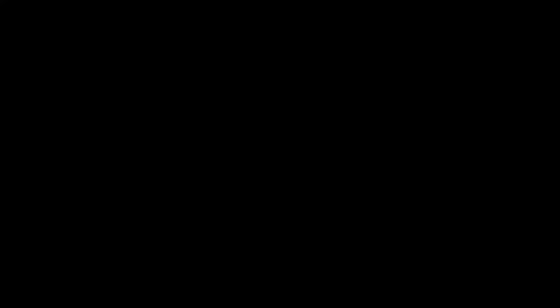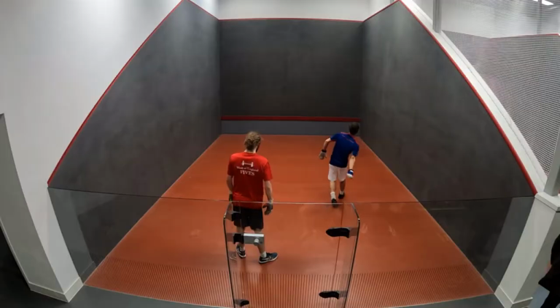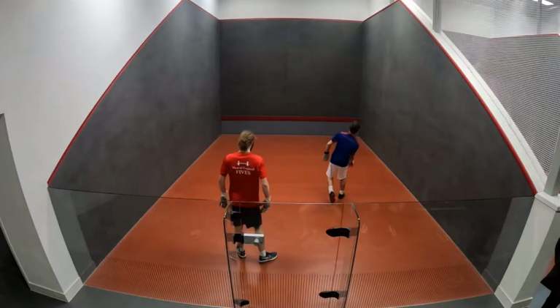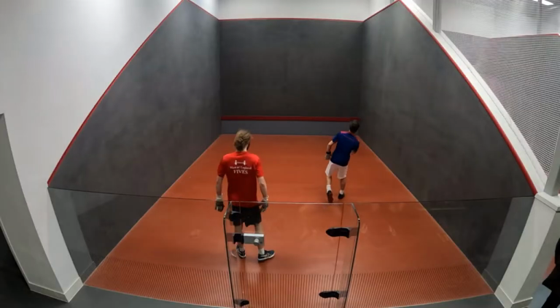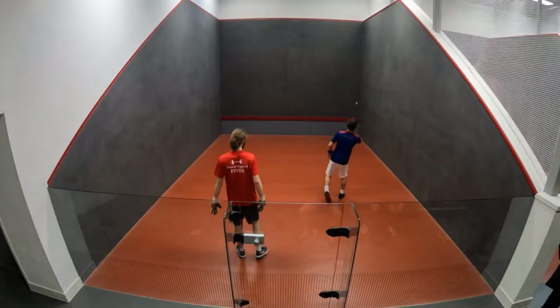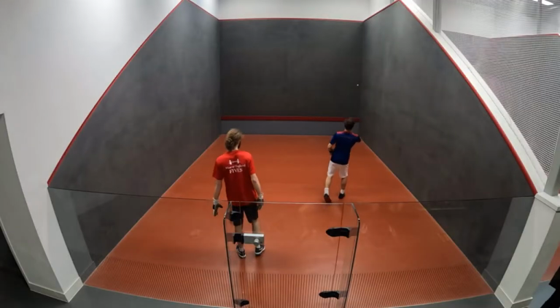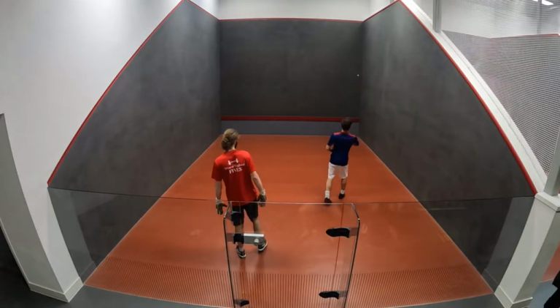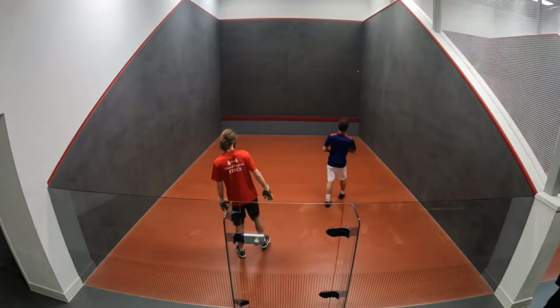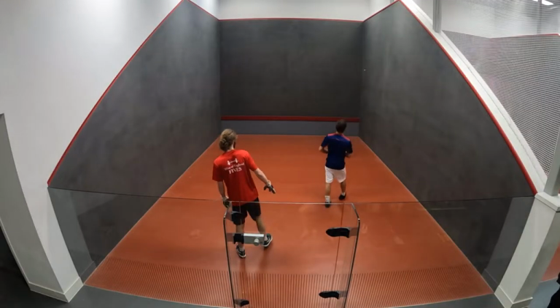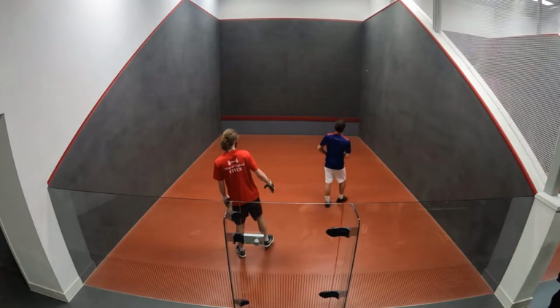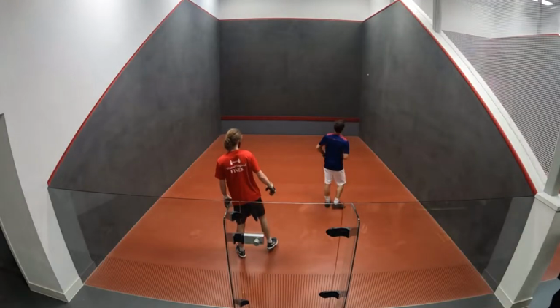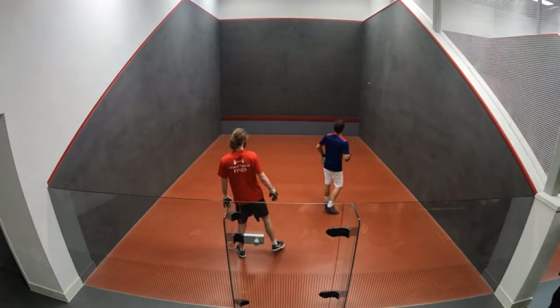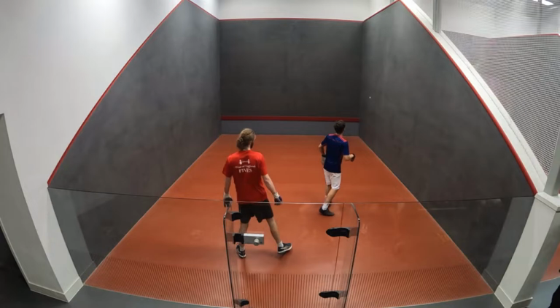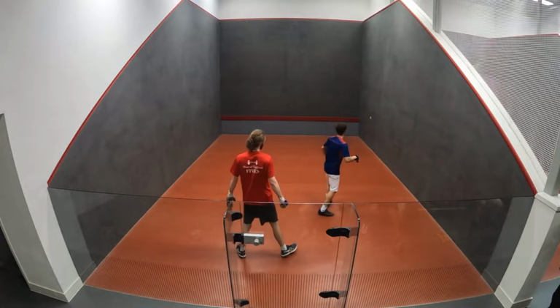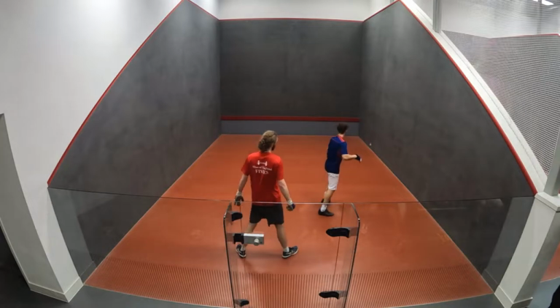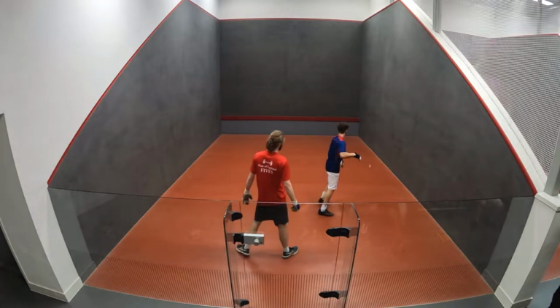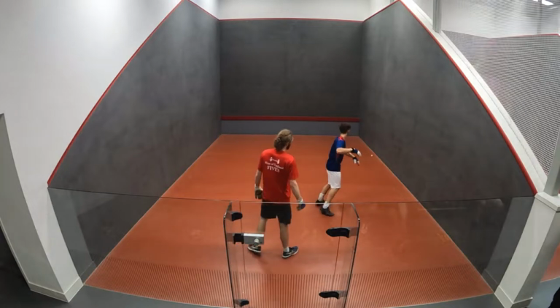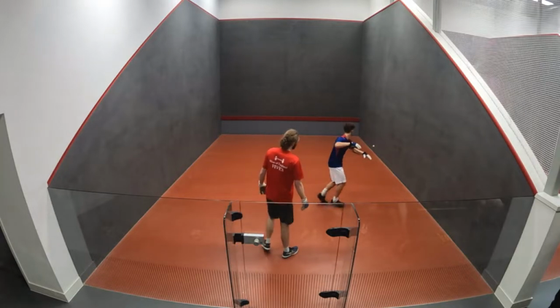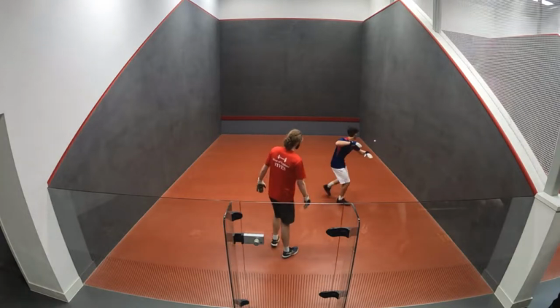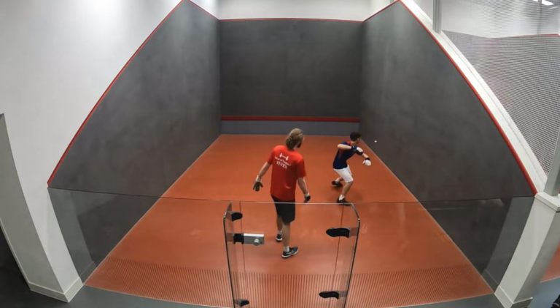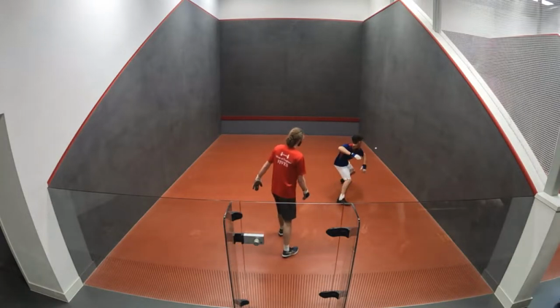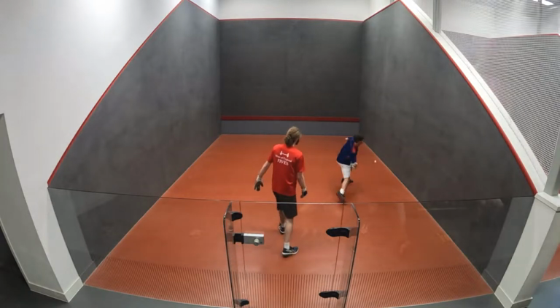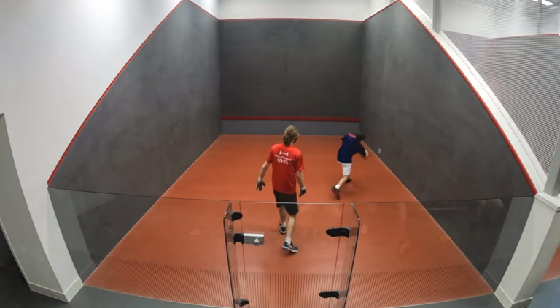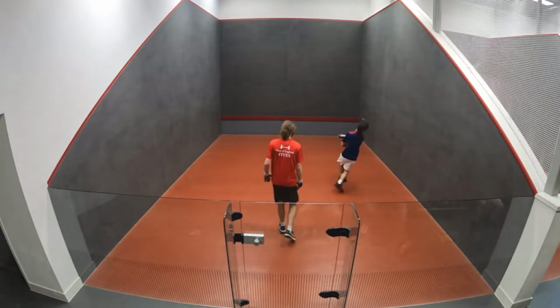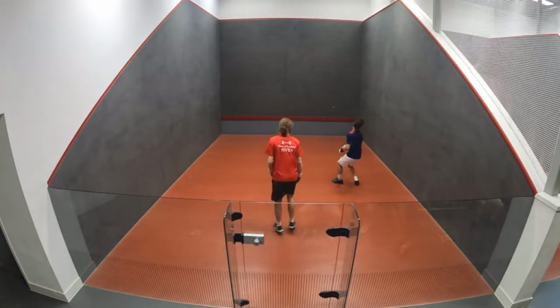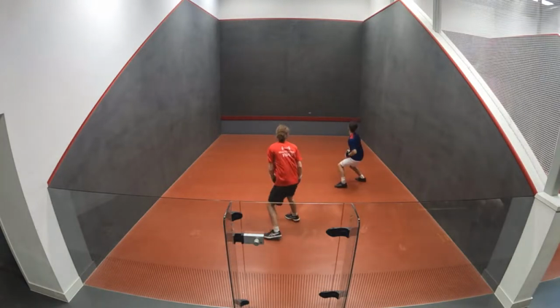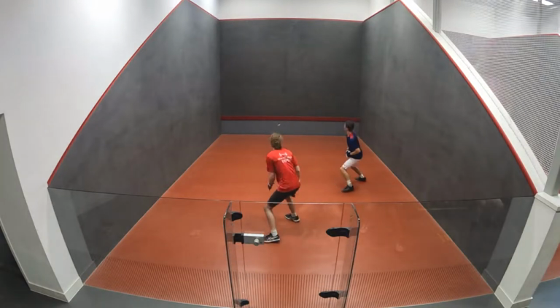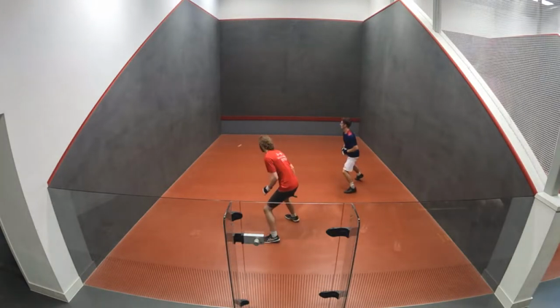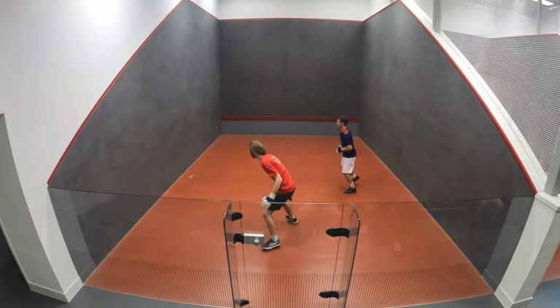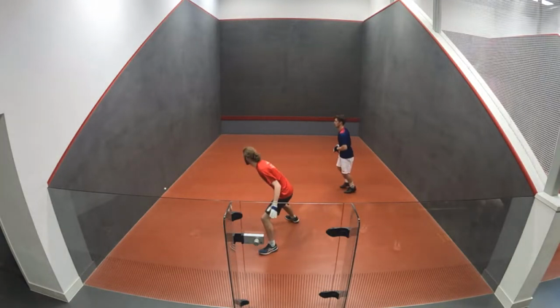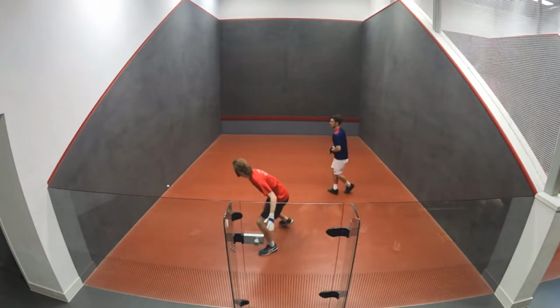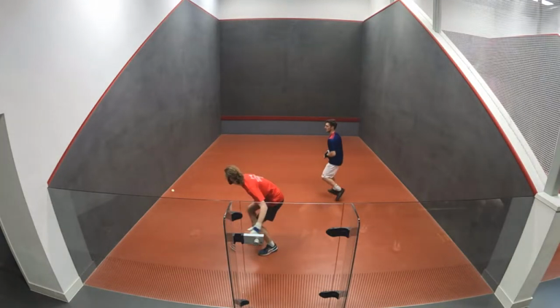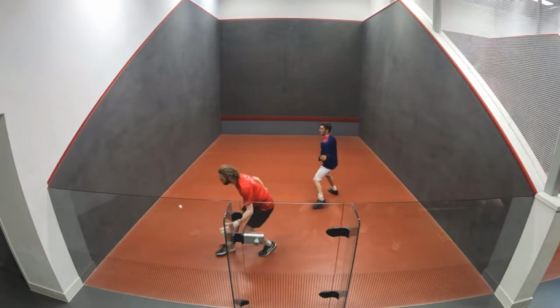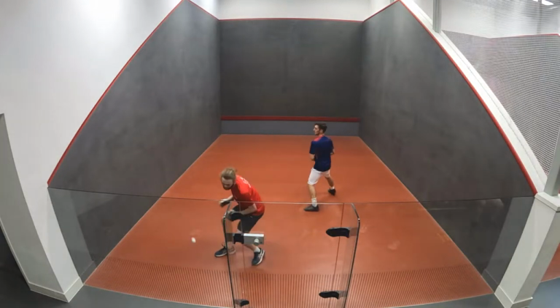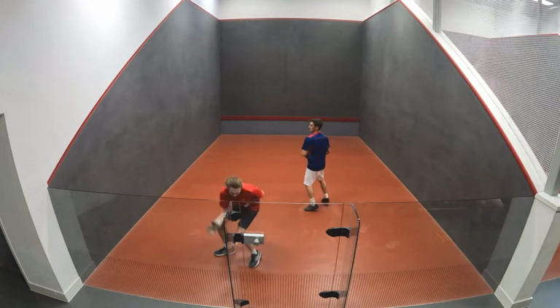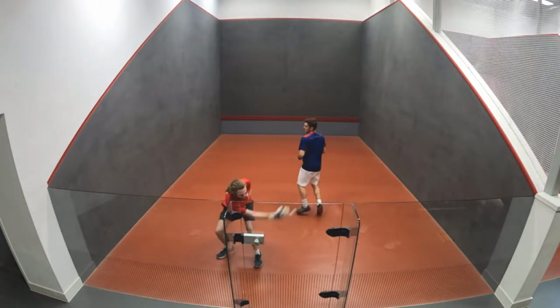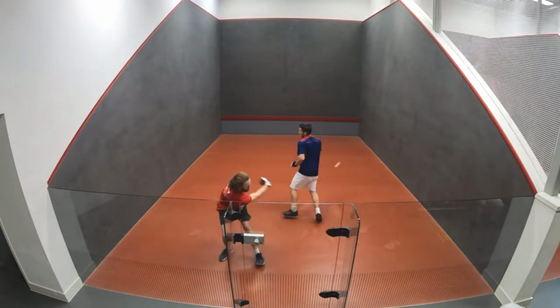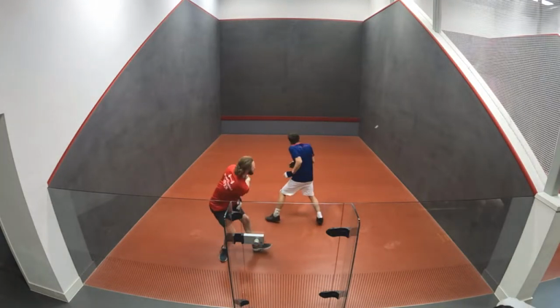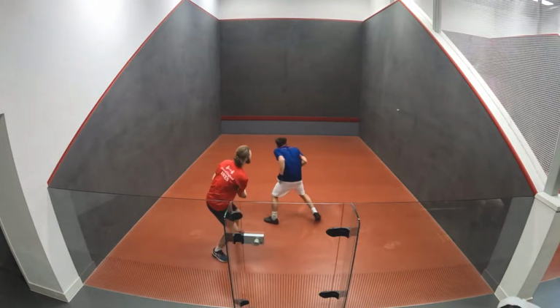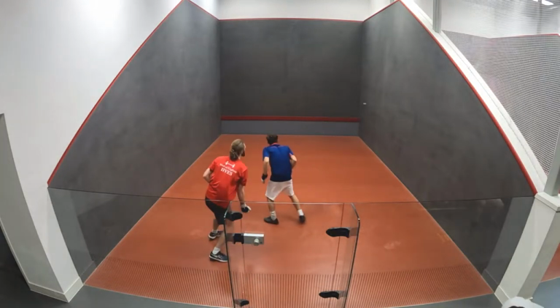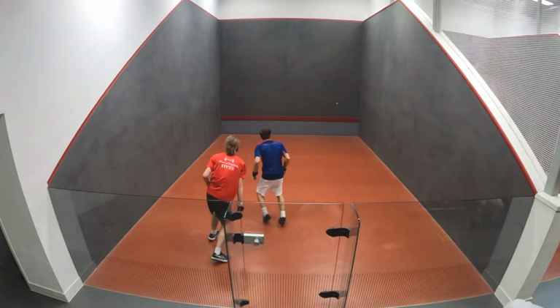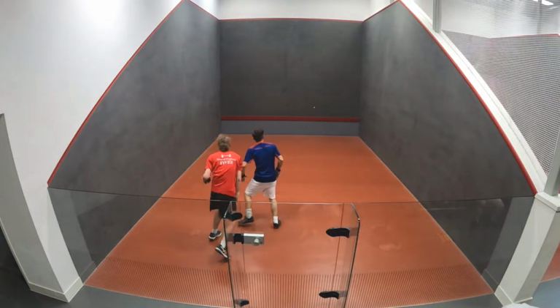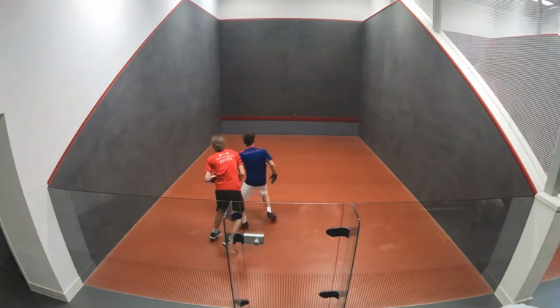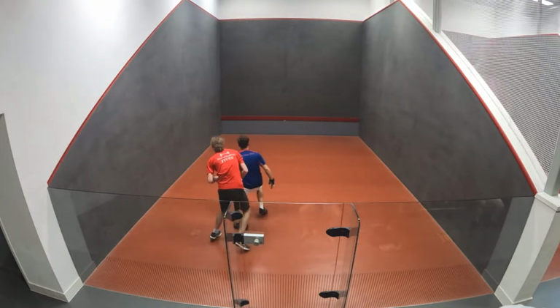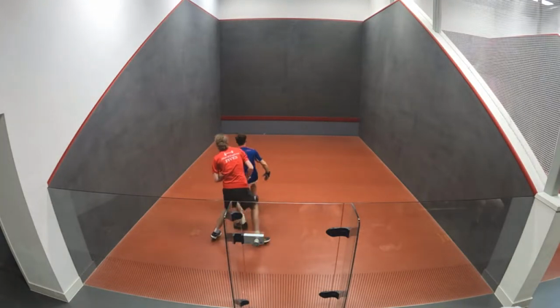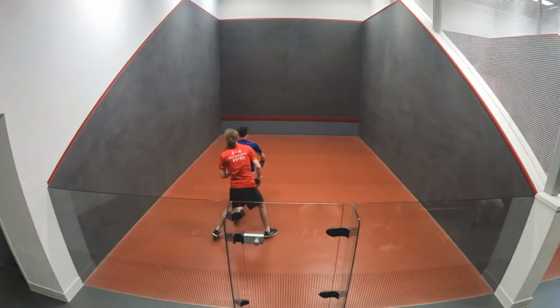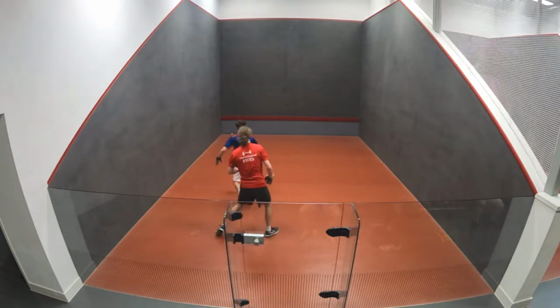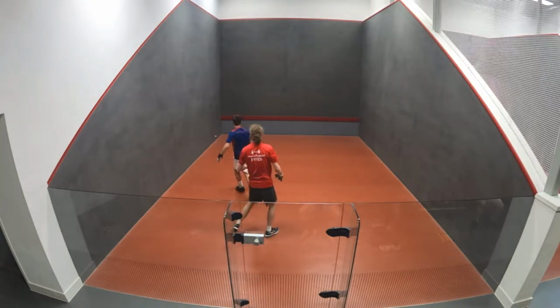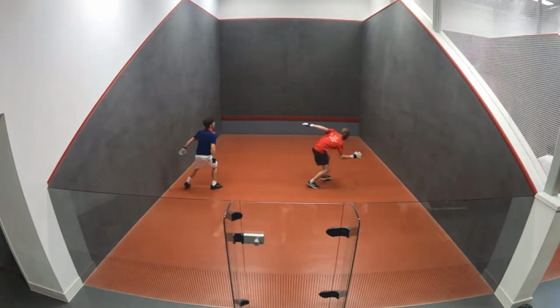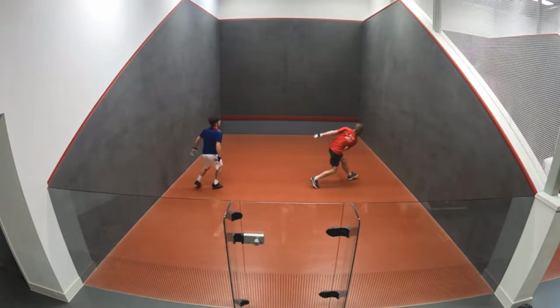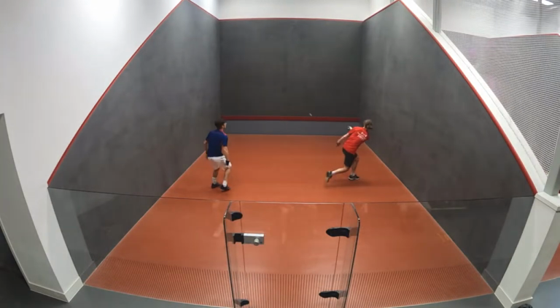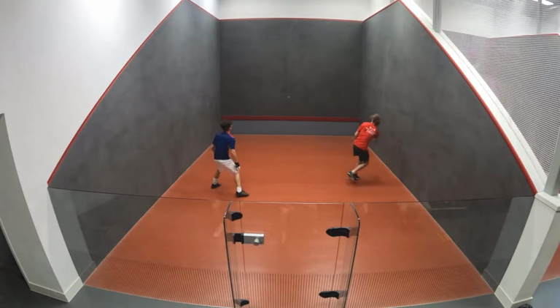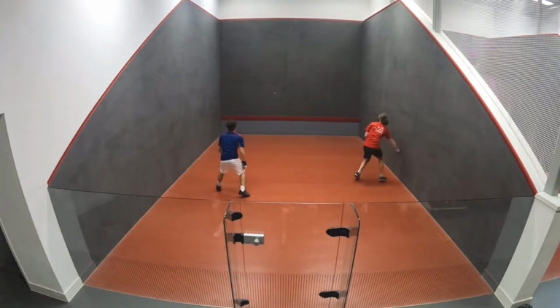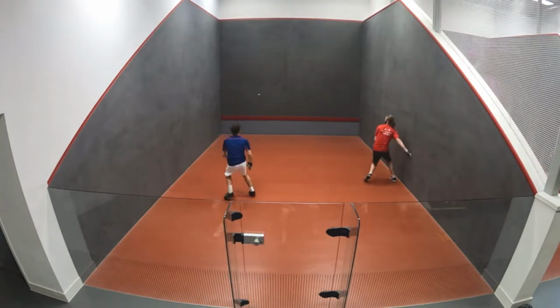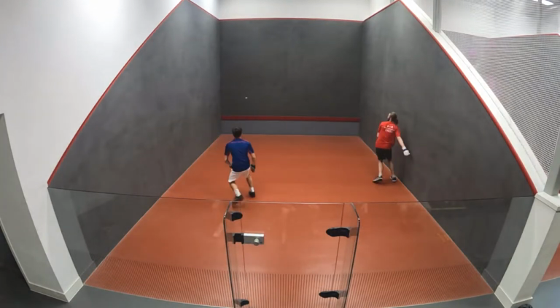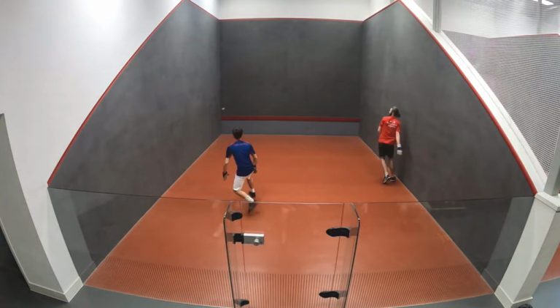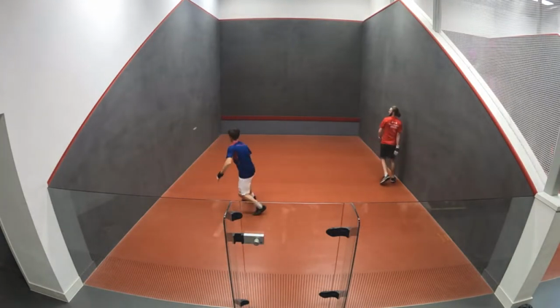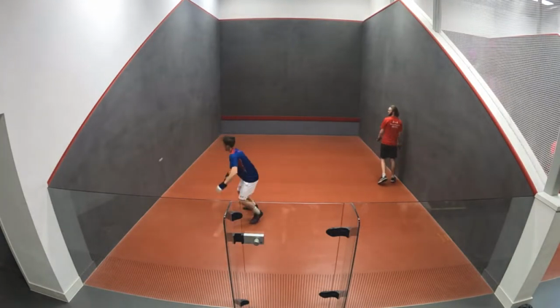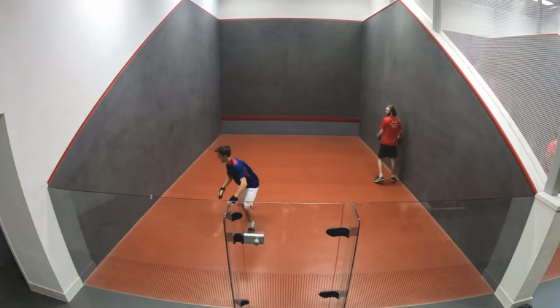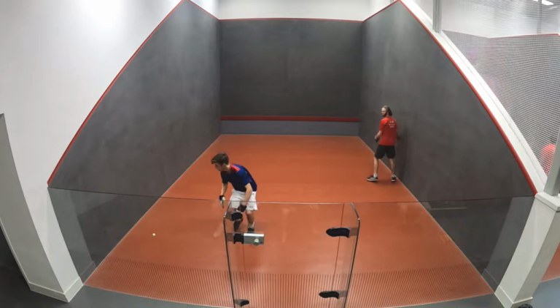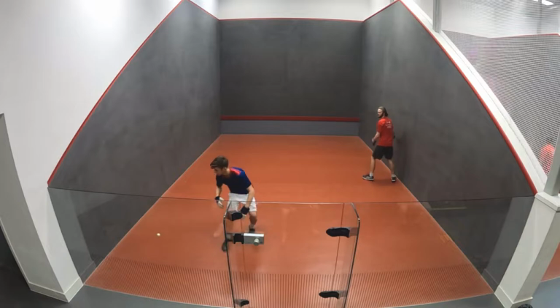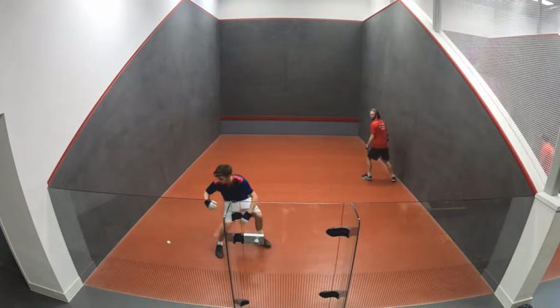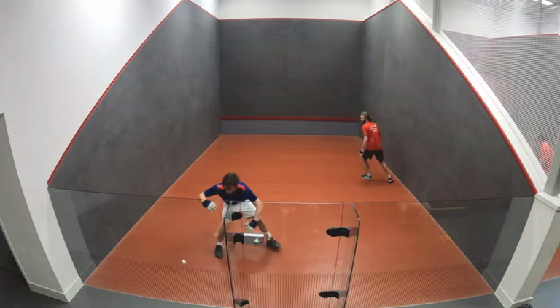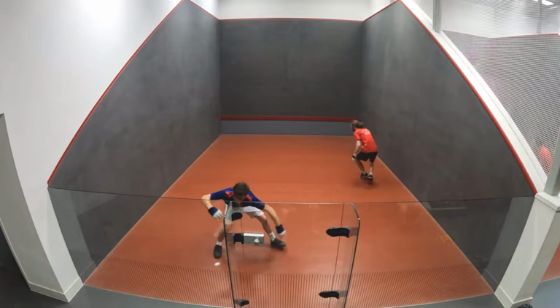If you have to turn in order to hit the ball, then you must shout 'turning' to warn the other players, which allows them to protect themselves.